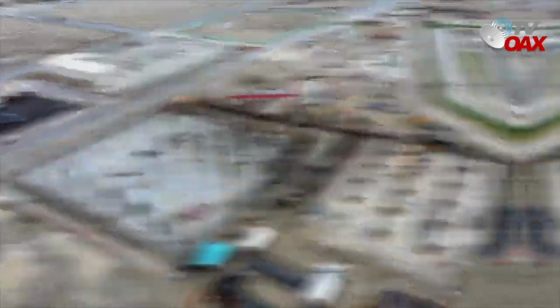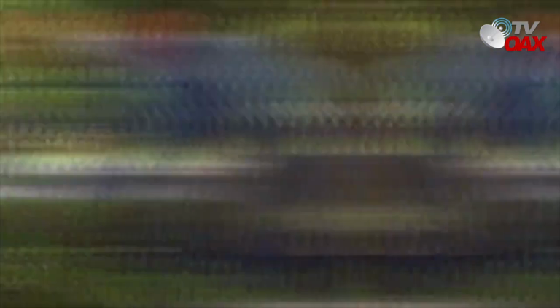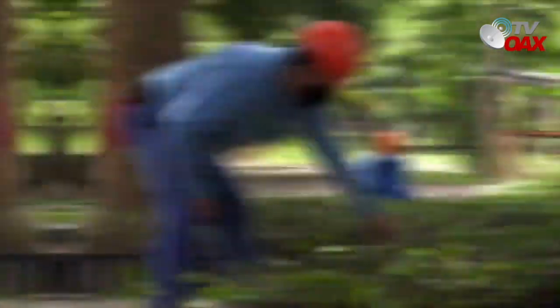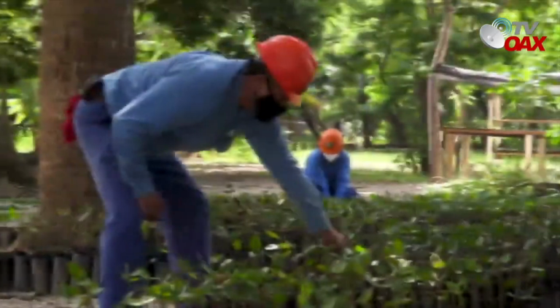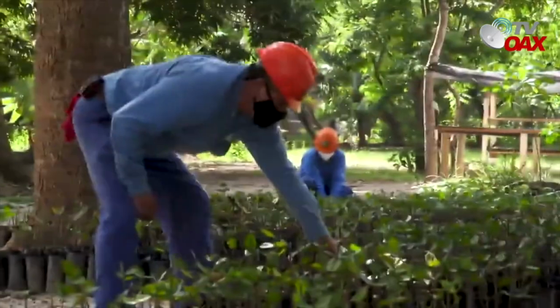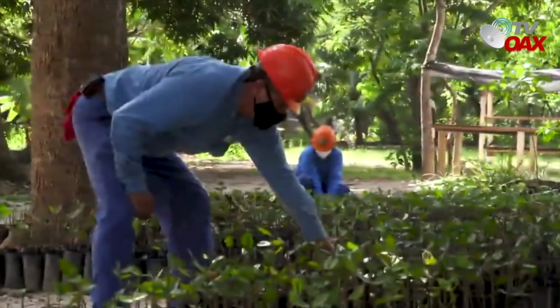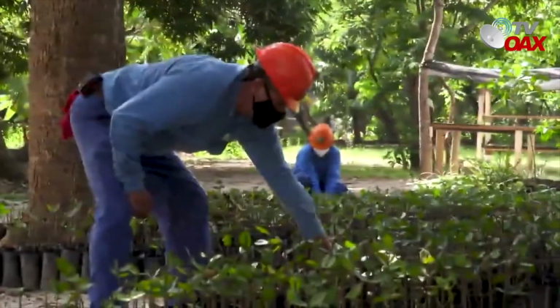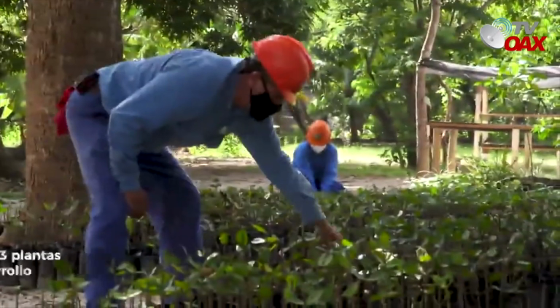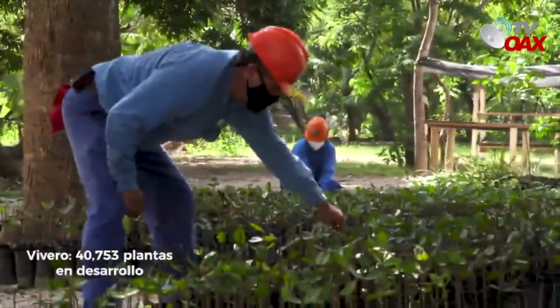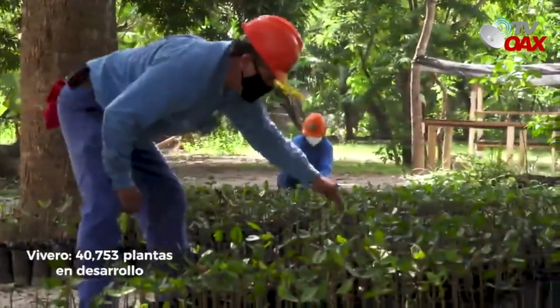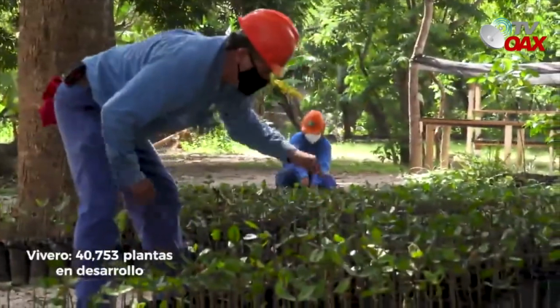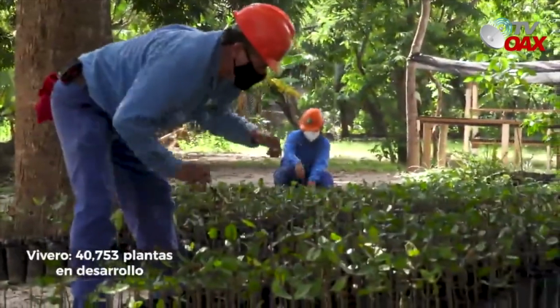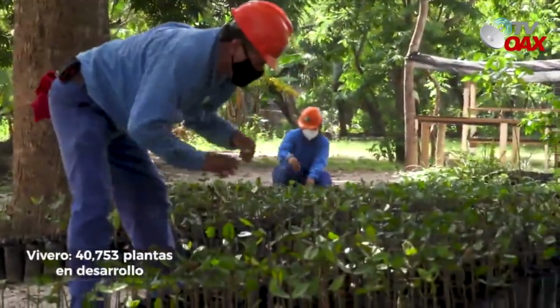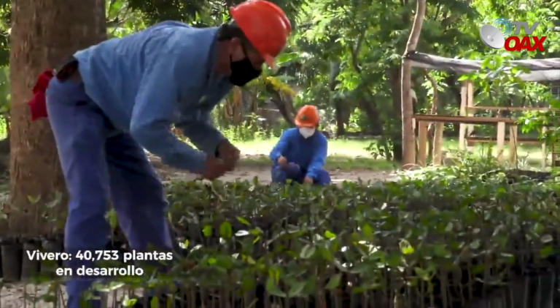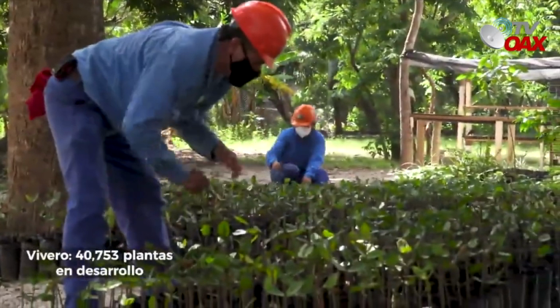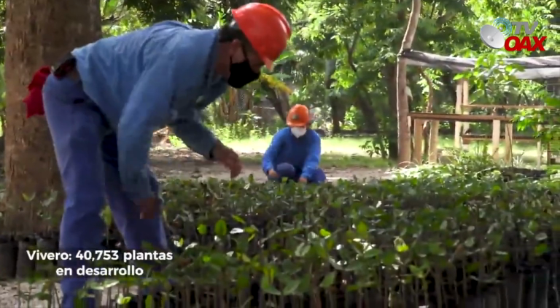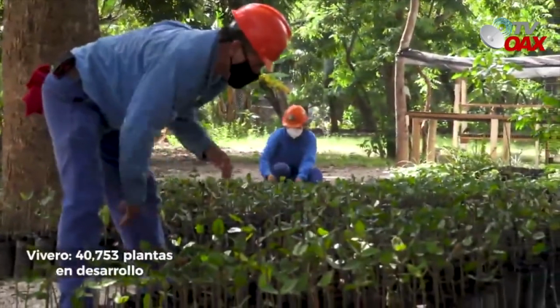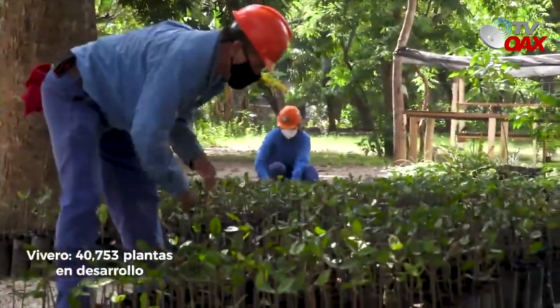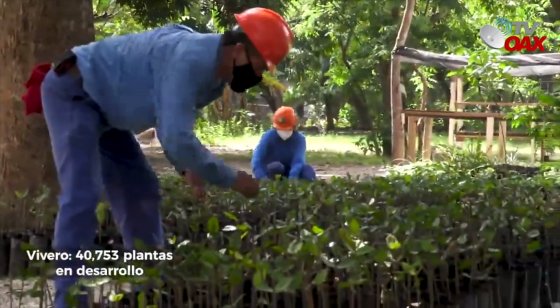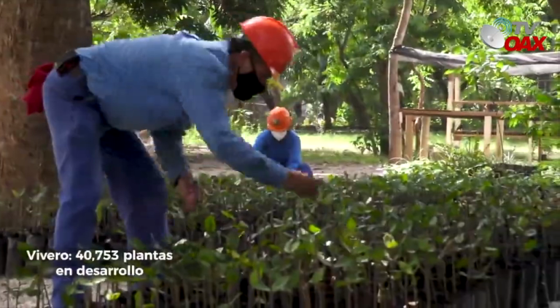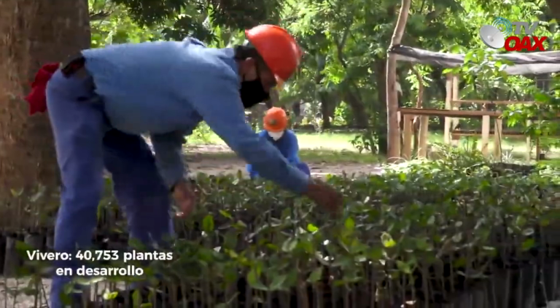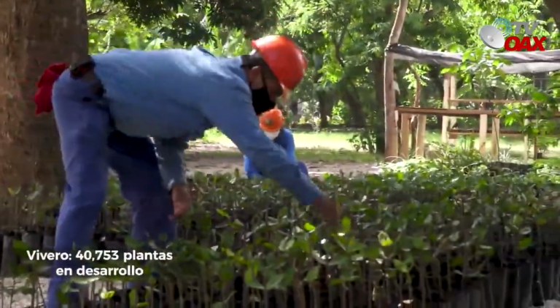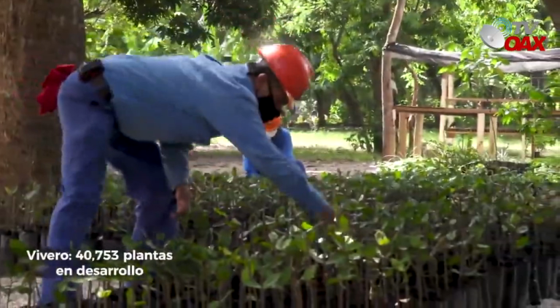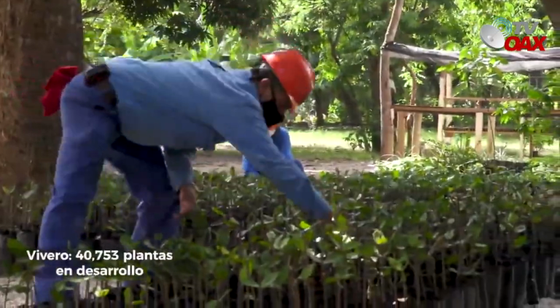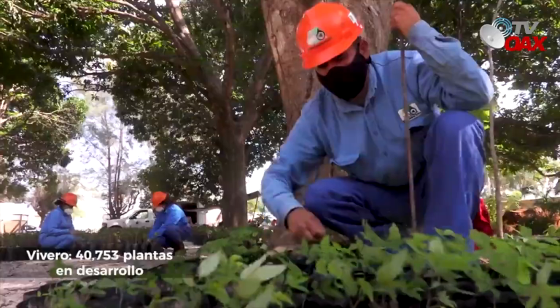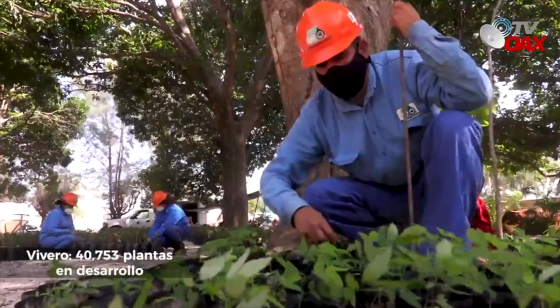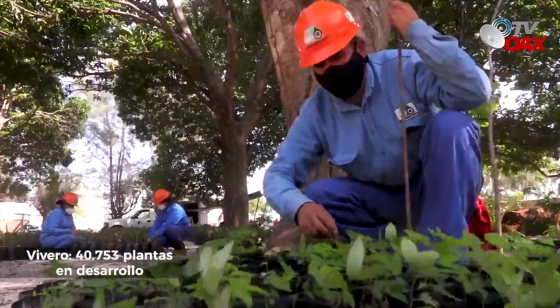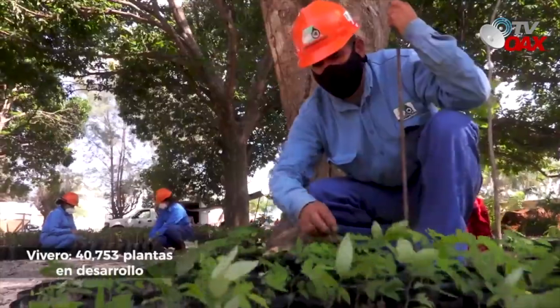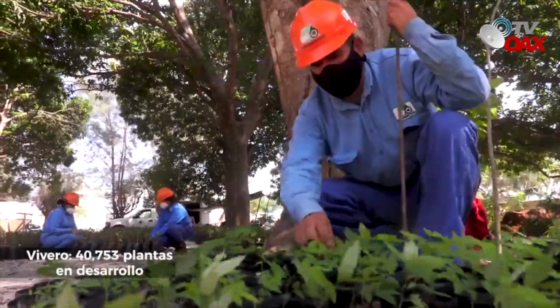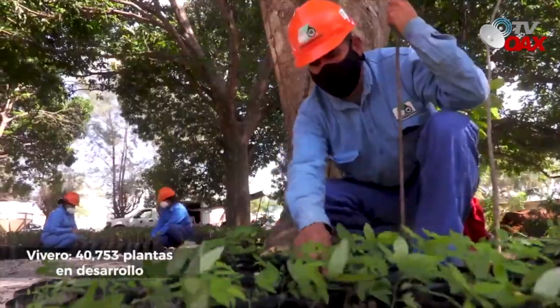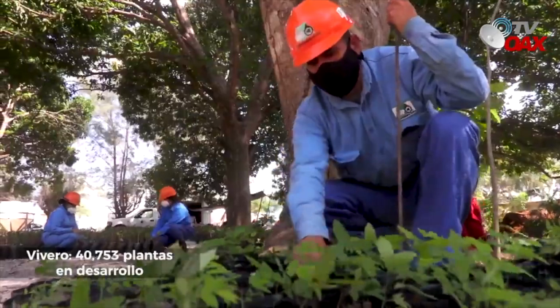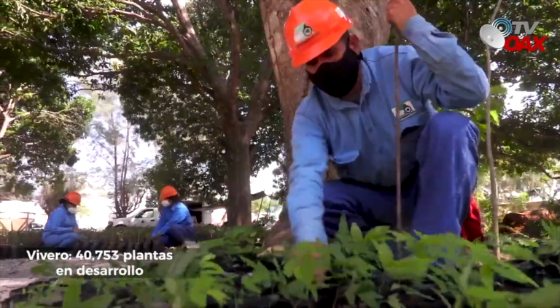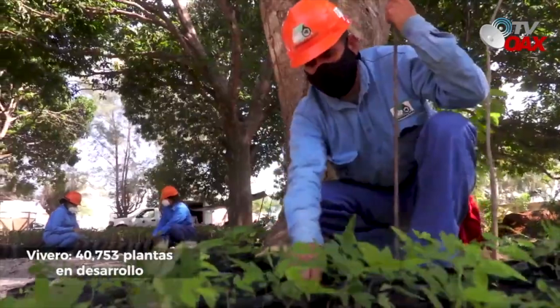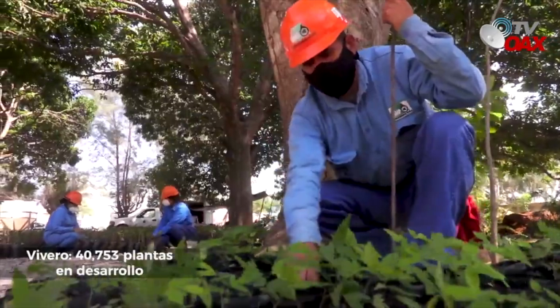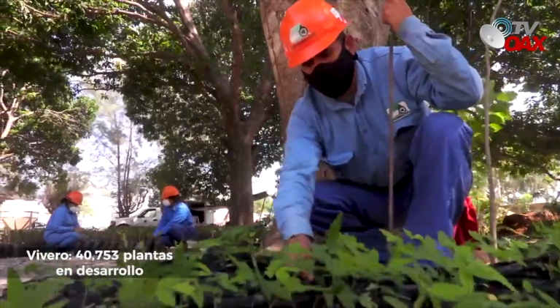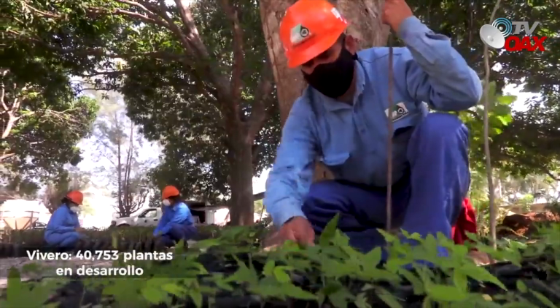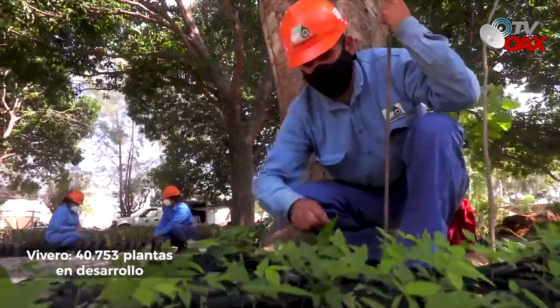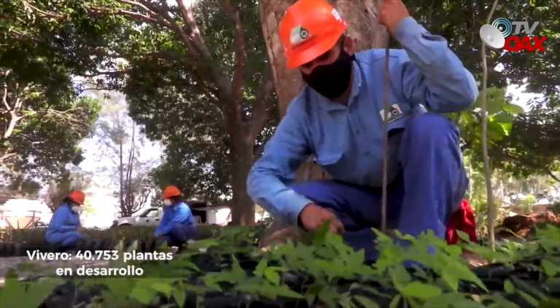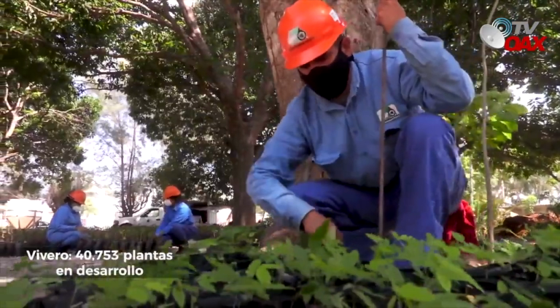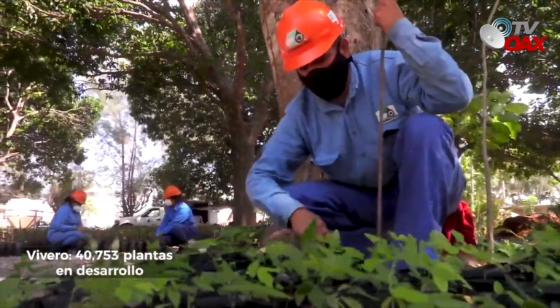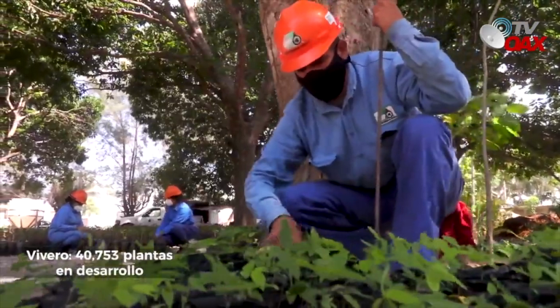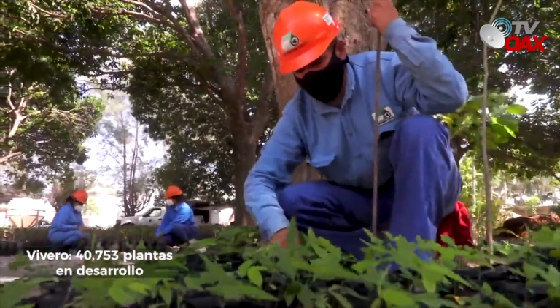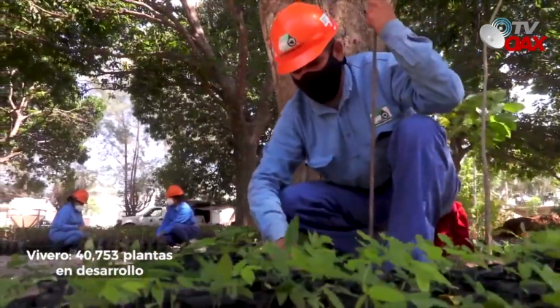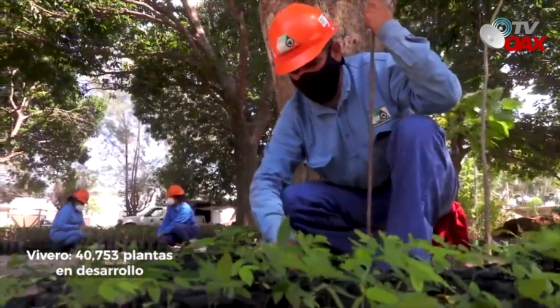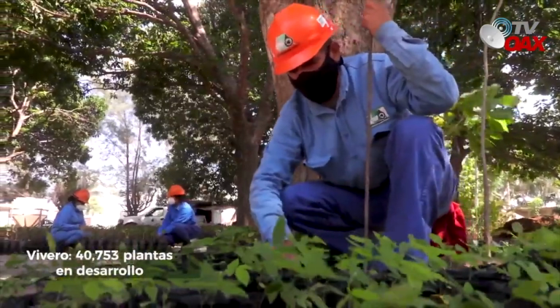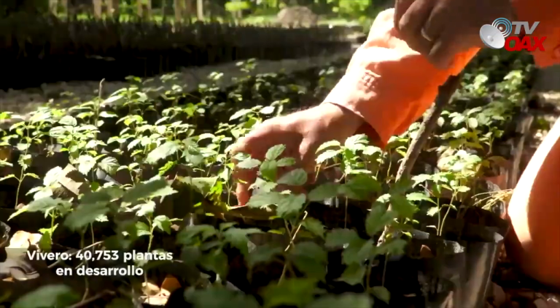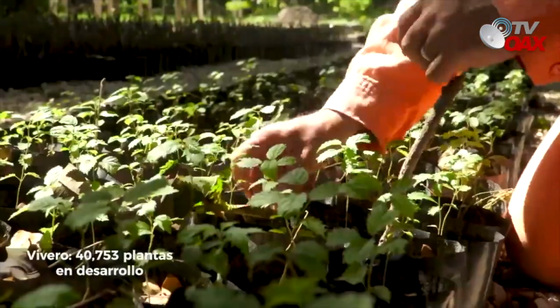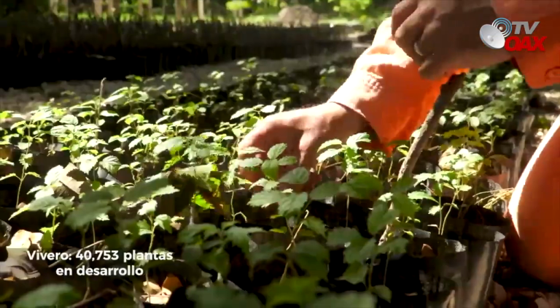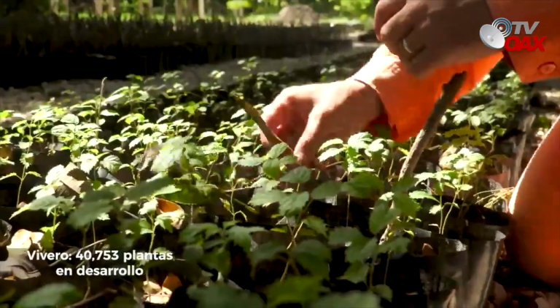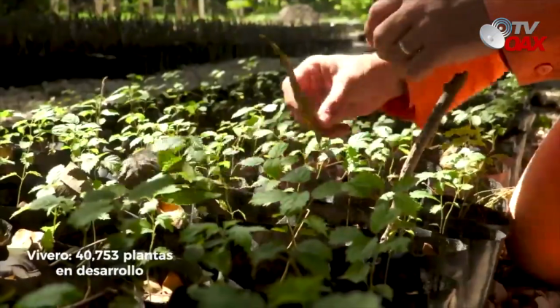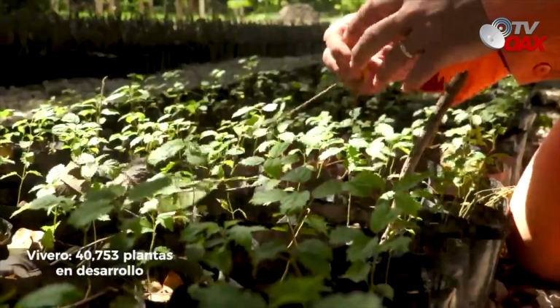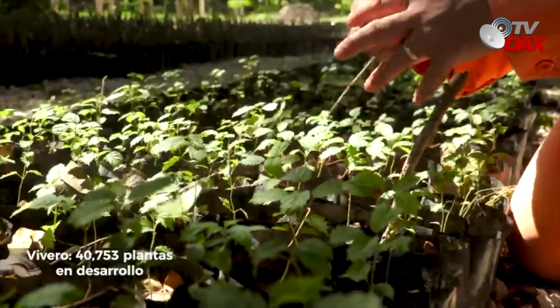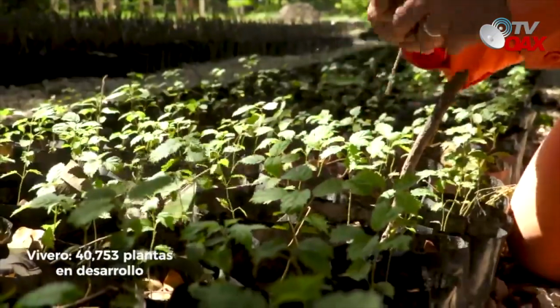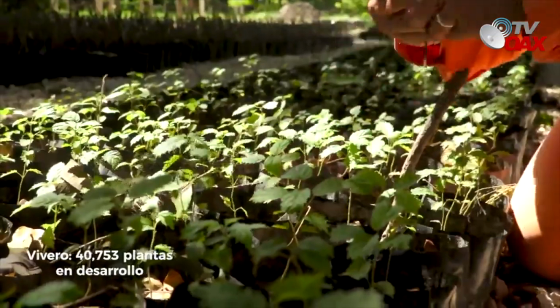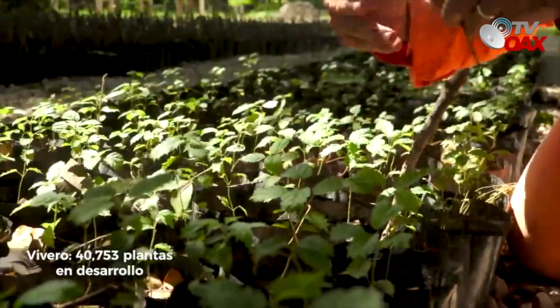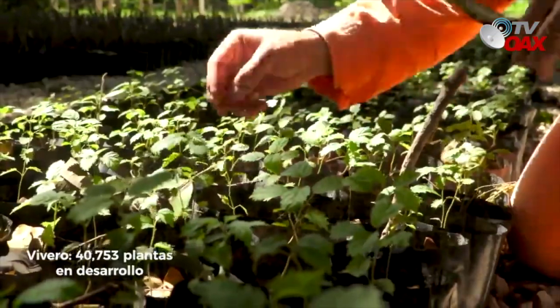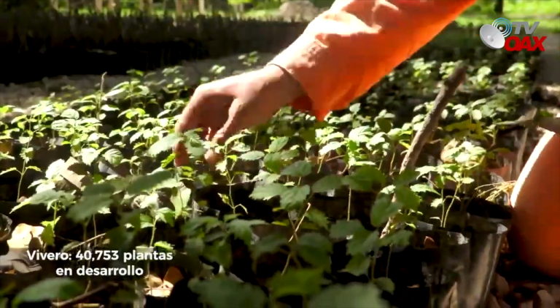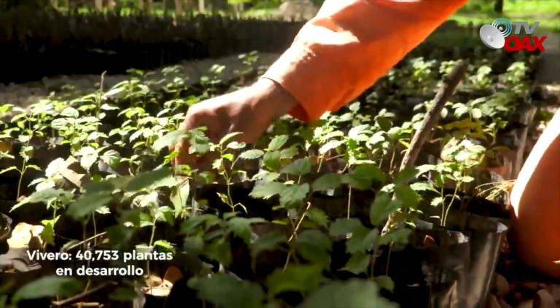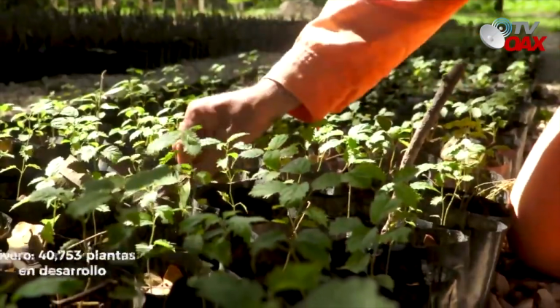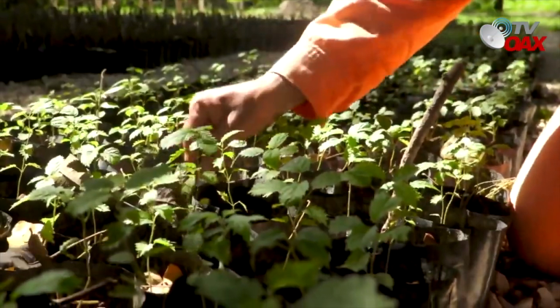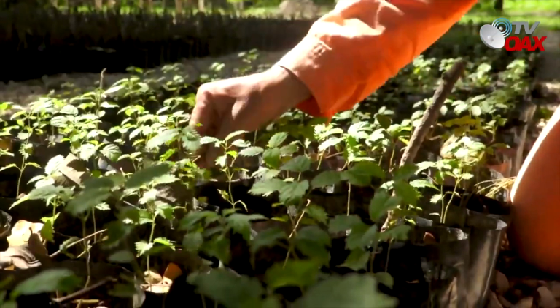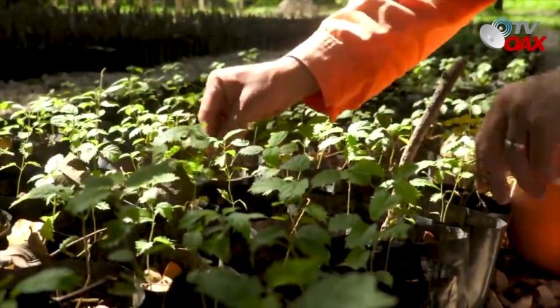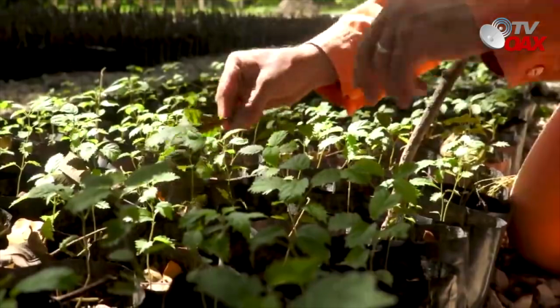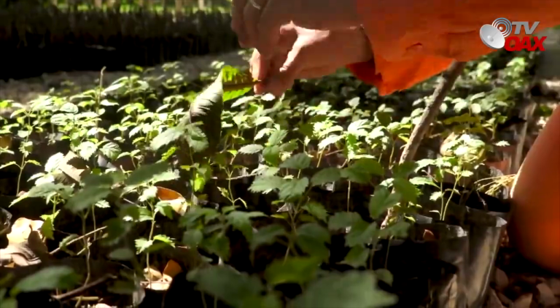En materia de sustentabilidad, continúa el desarrollo de 40,753 plantas de ornato y forestales en el vivero.